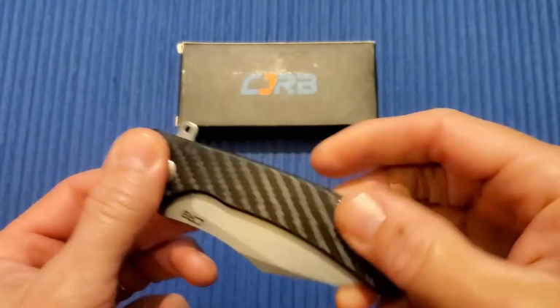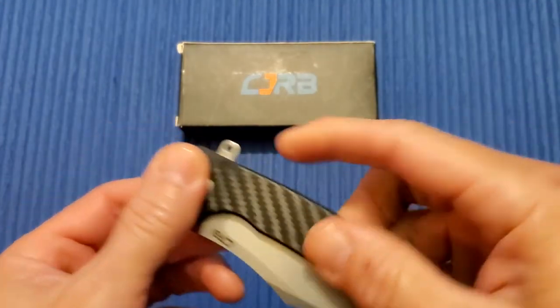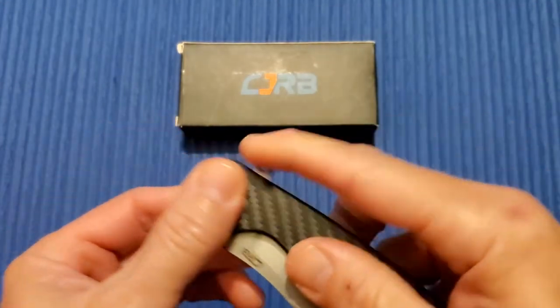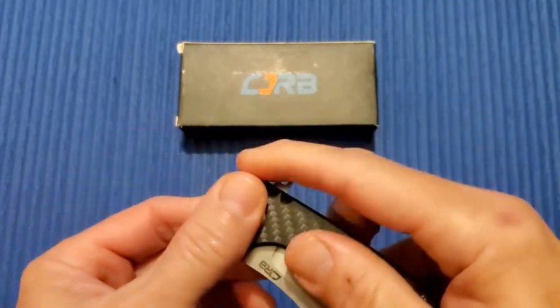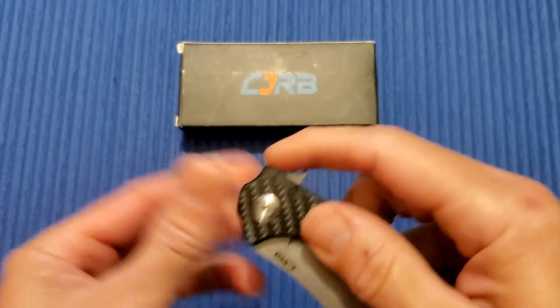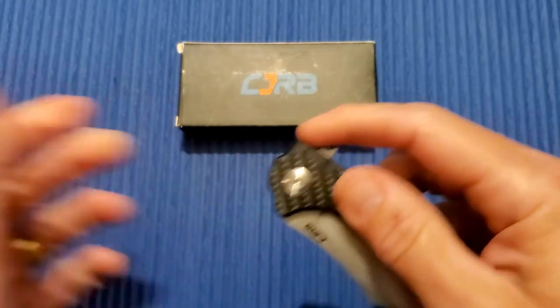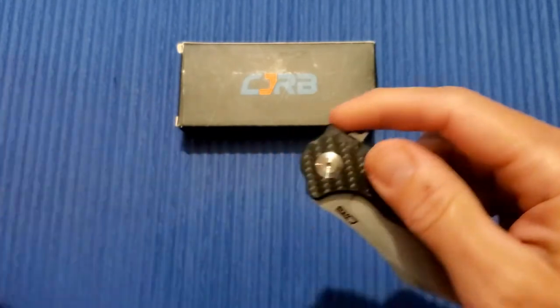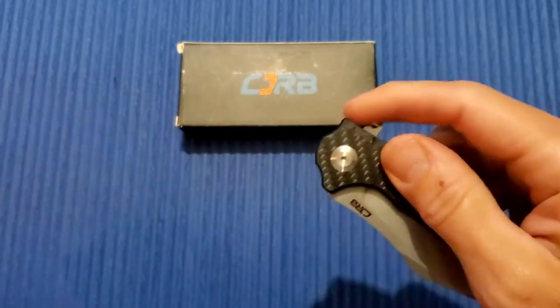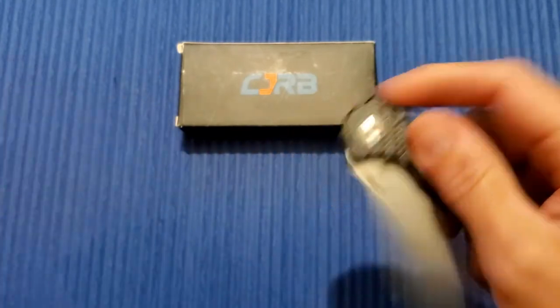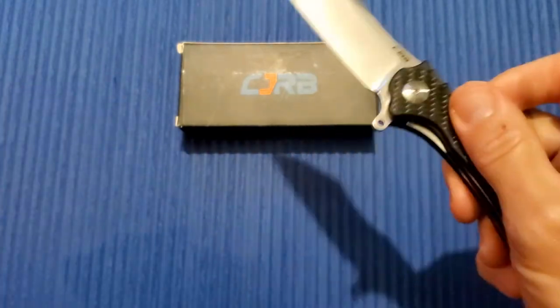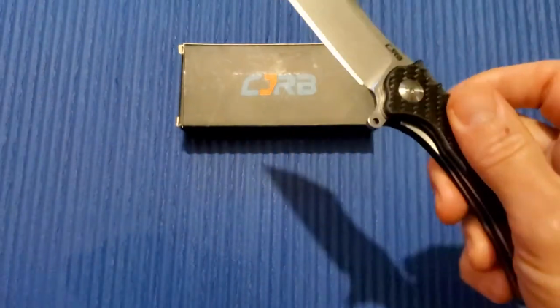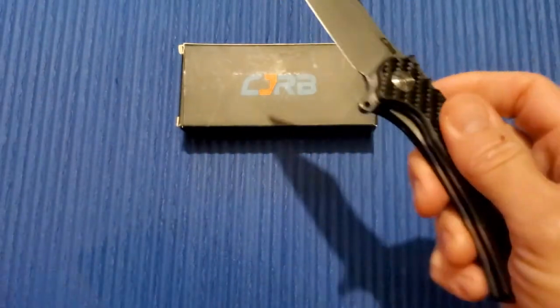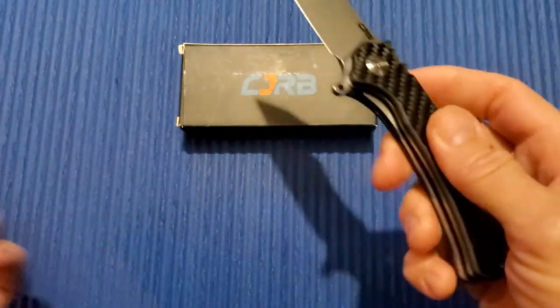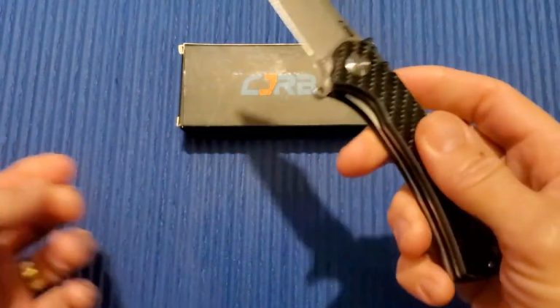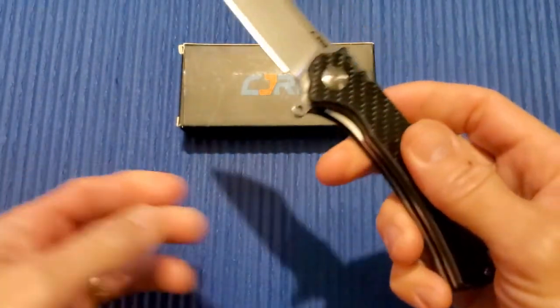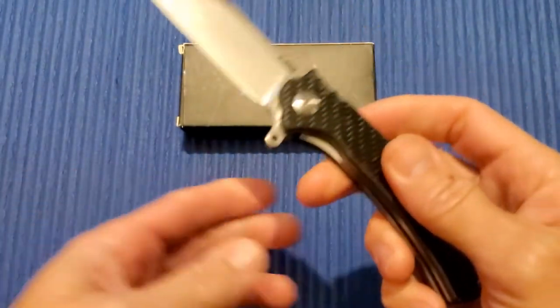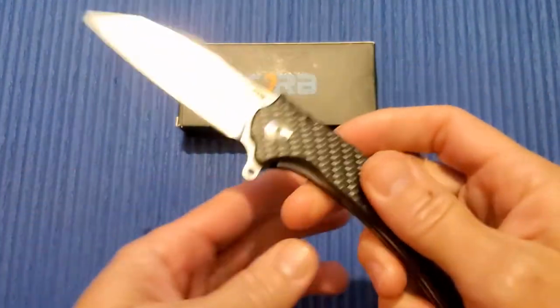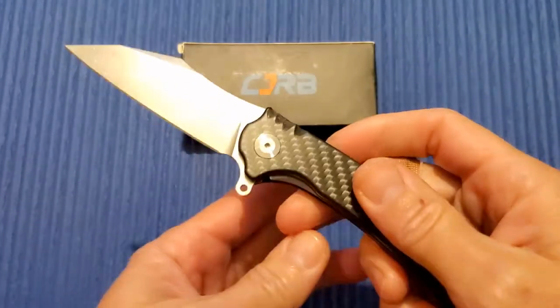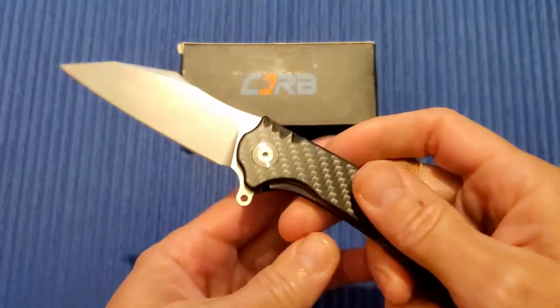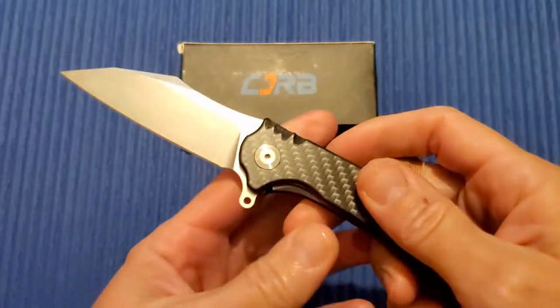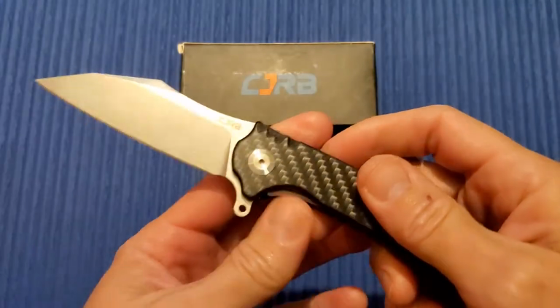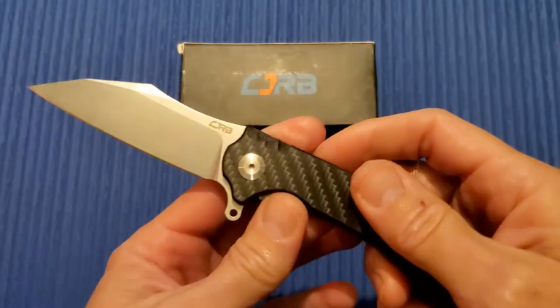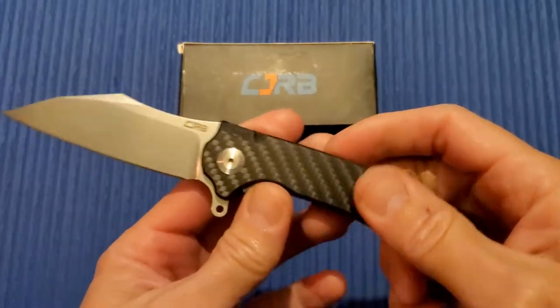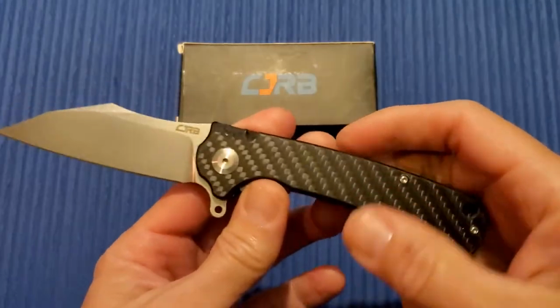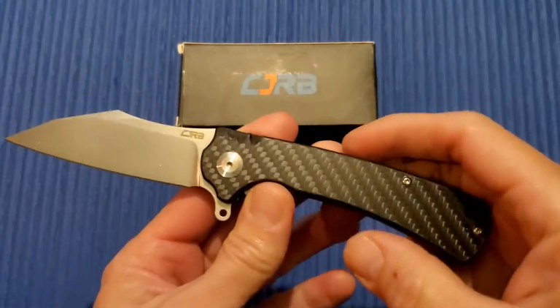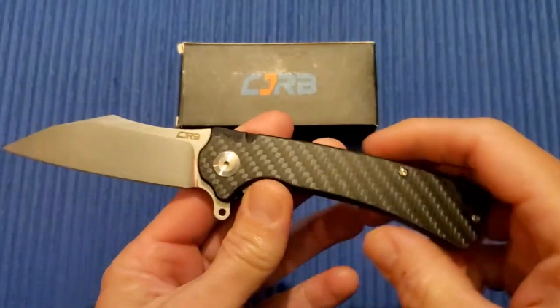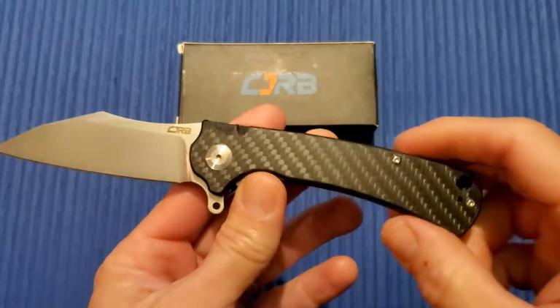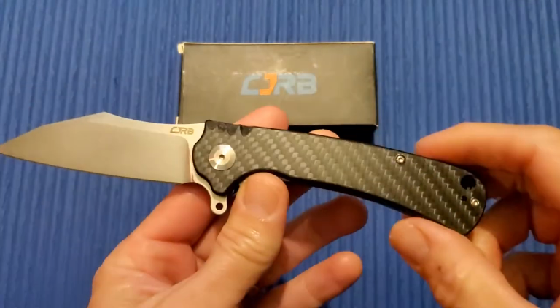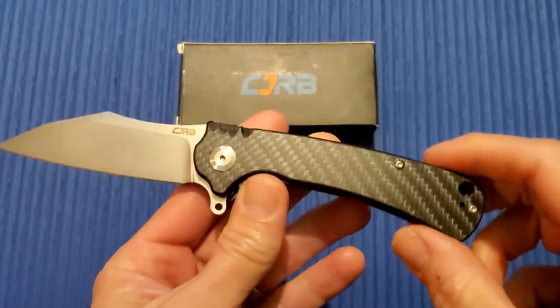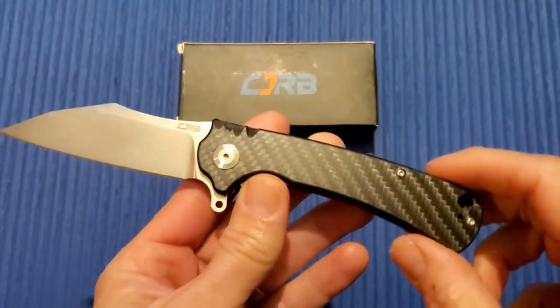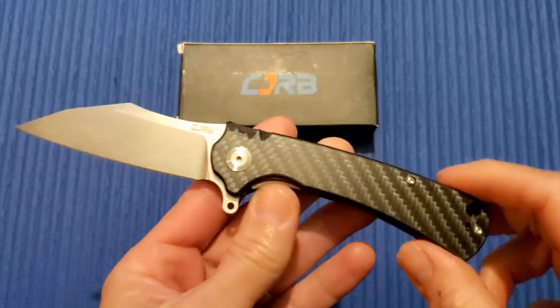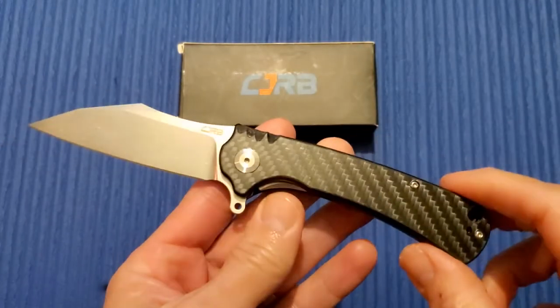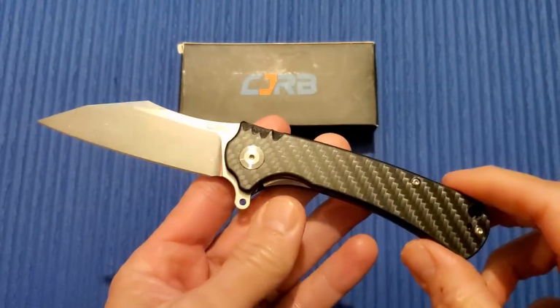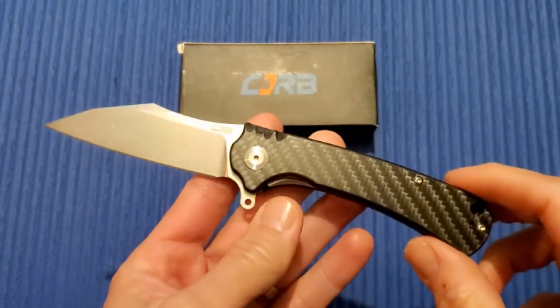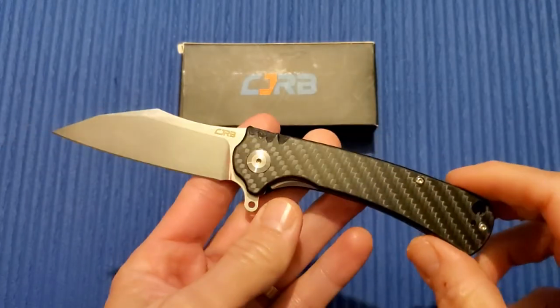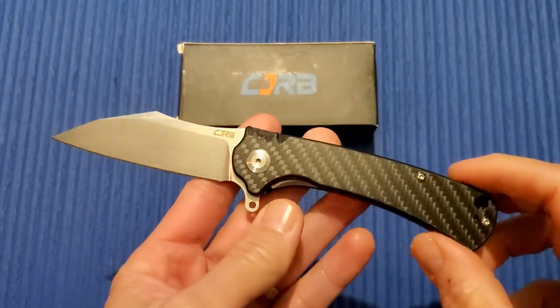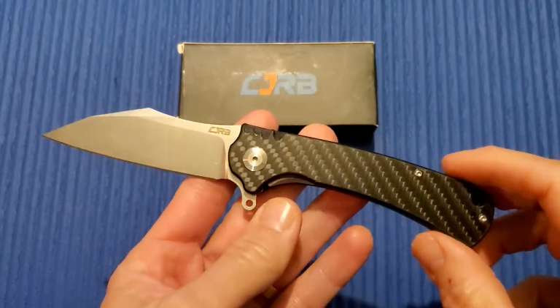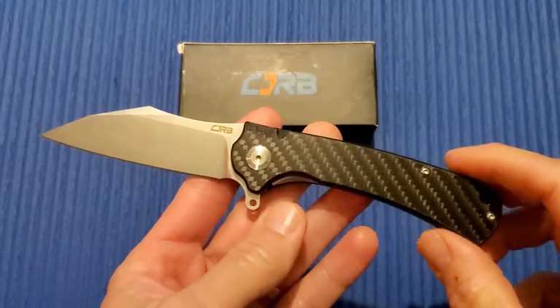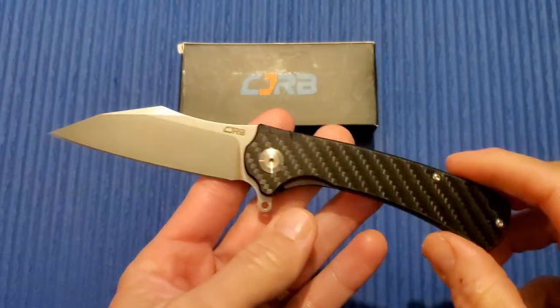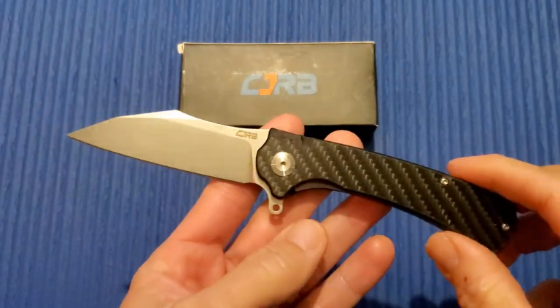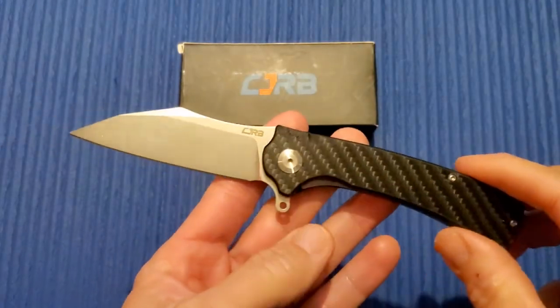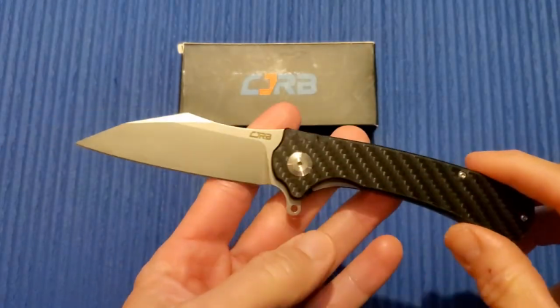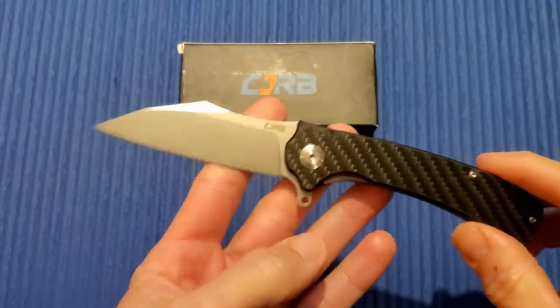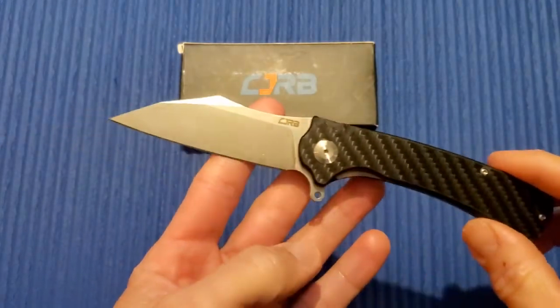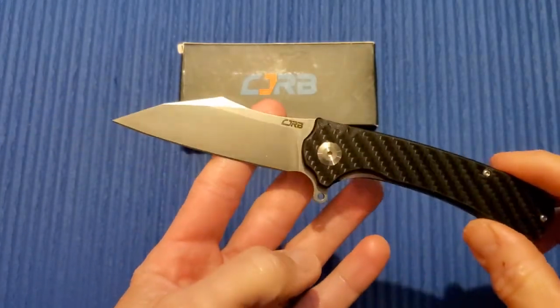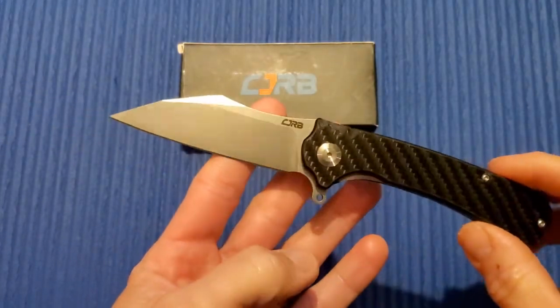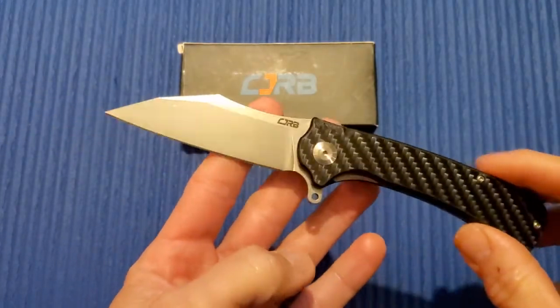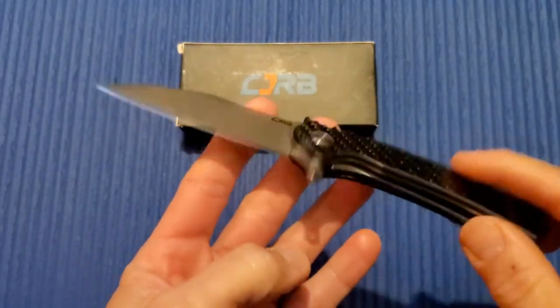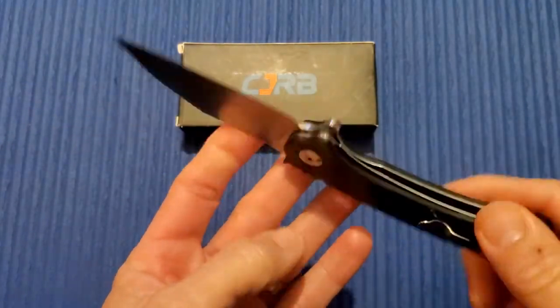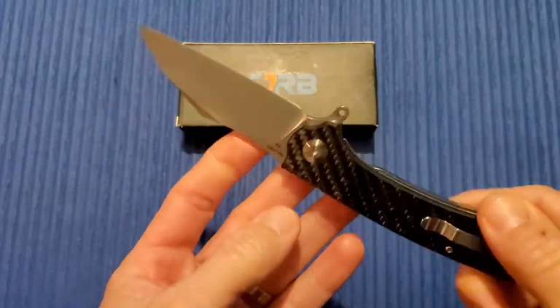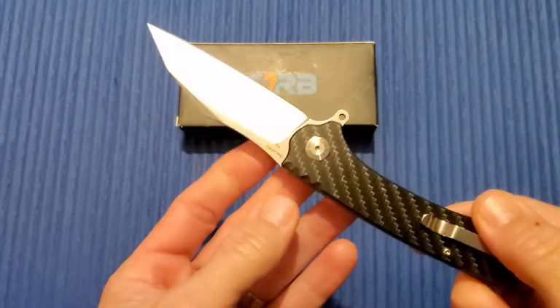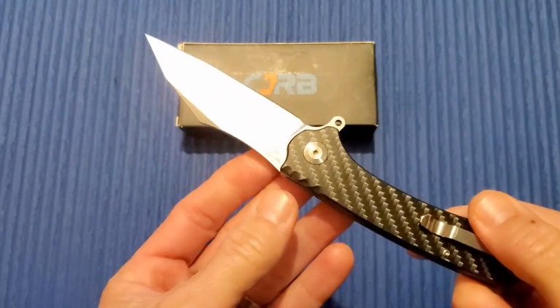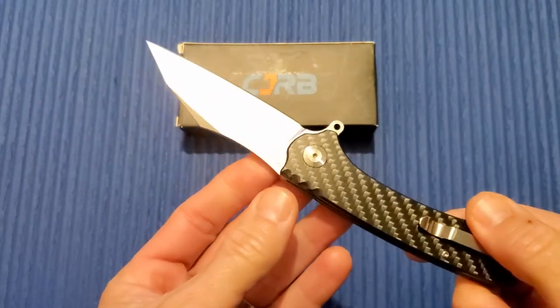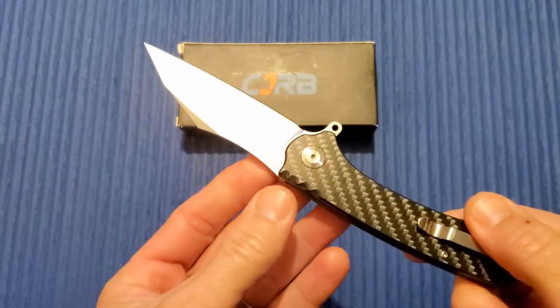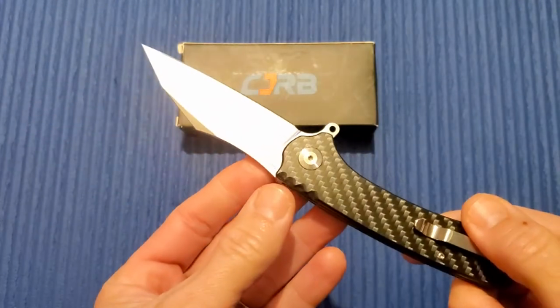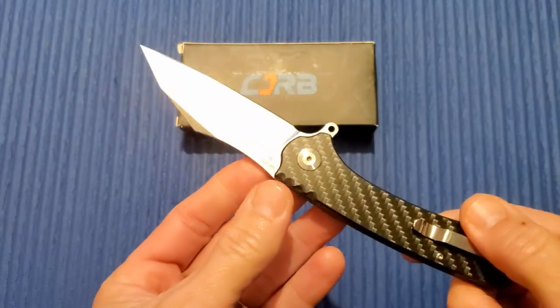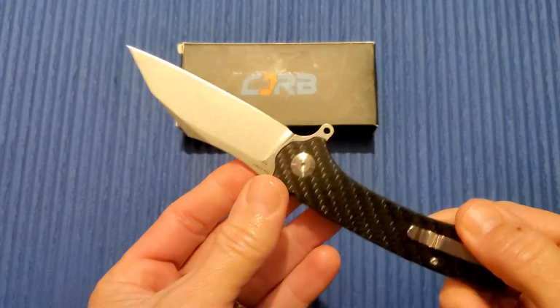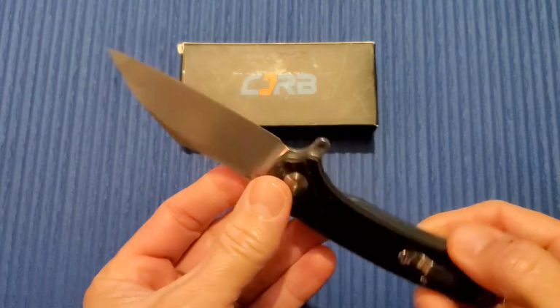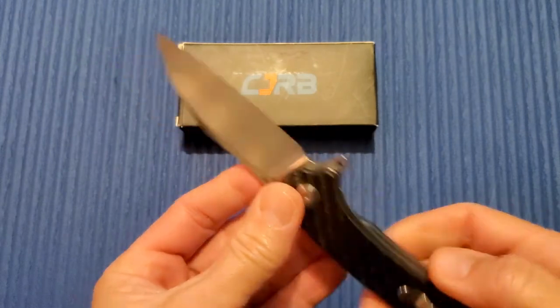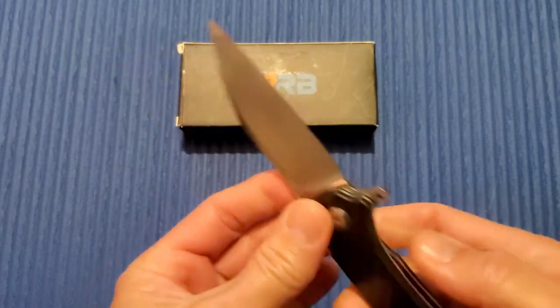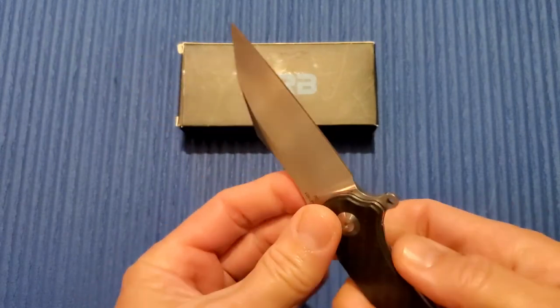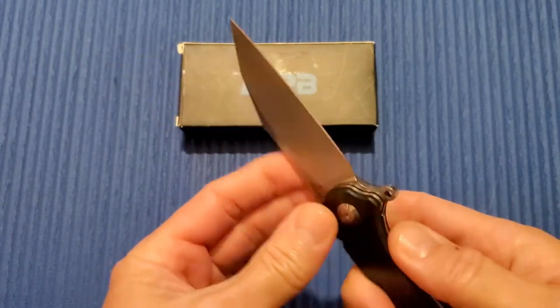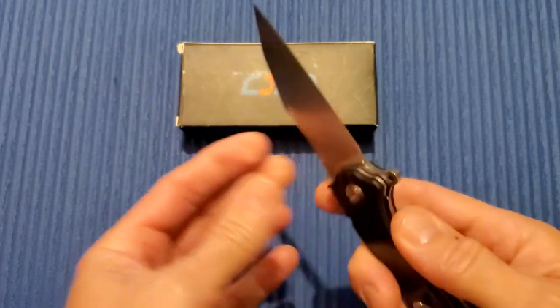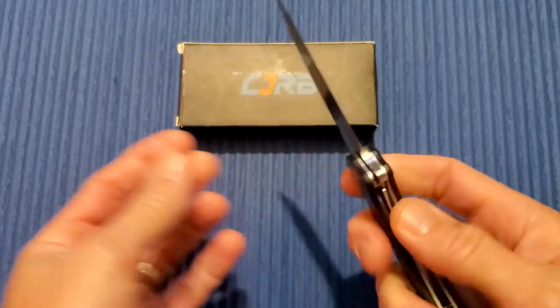But other than the slippery carbon fiber handle, yeah — great little knife. The CJRB Talla. I like it a lot.